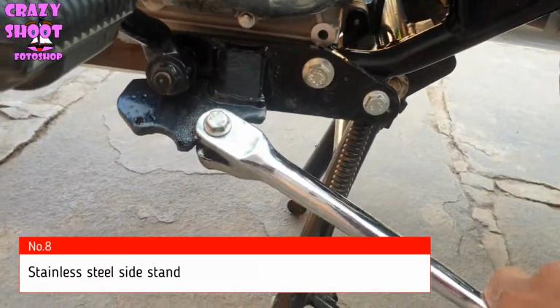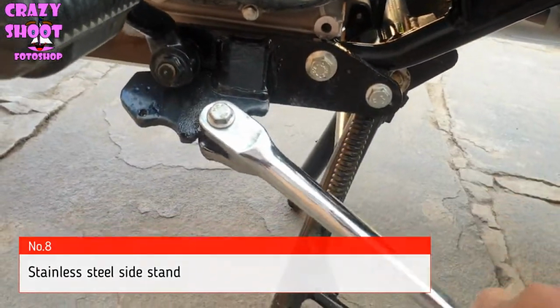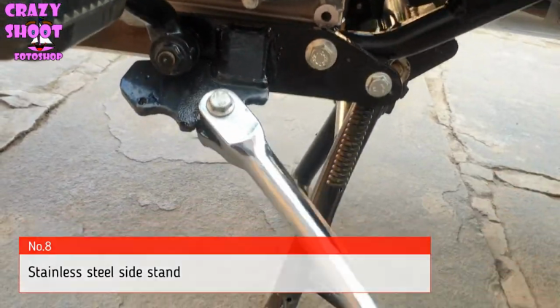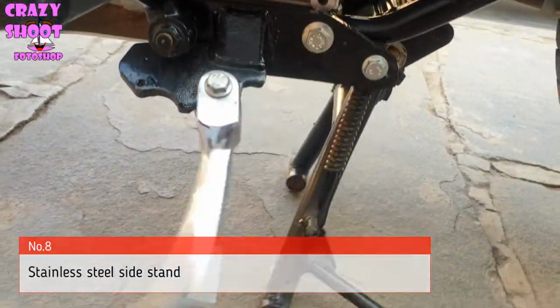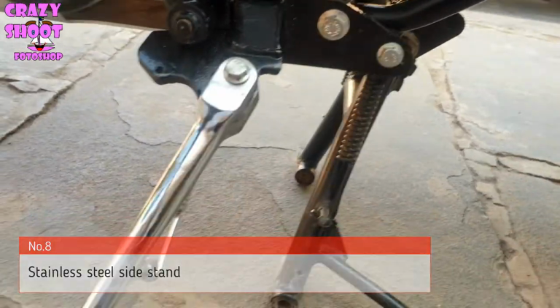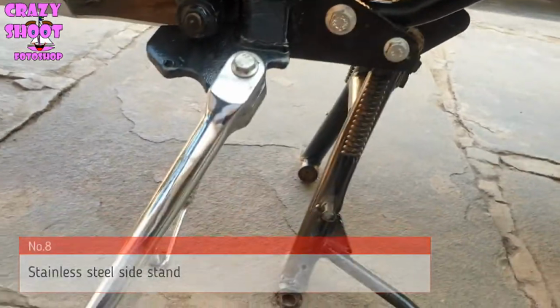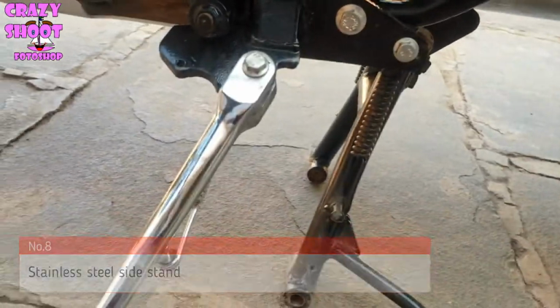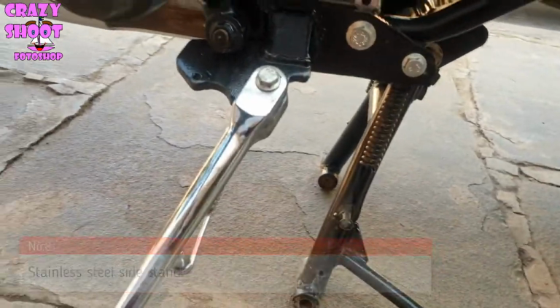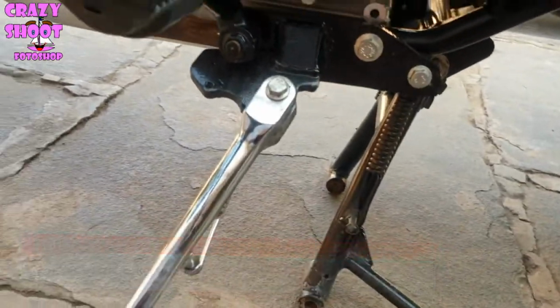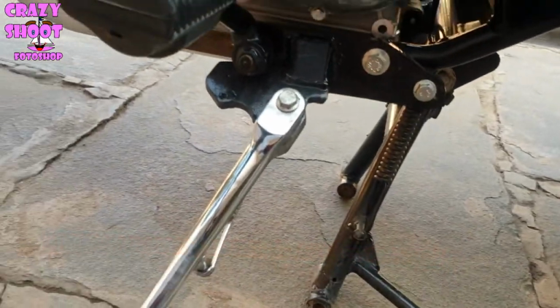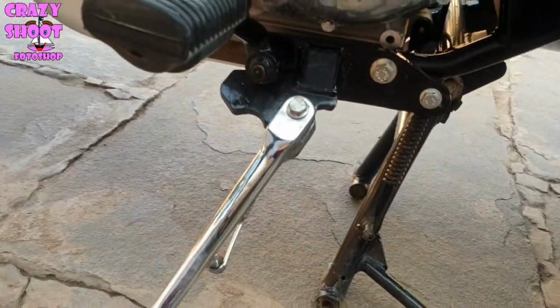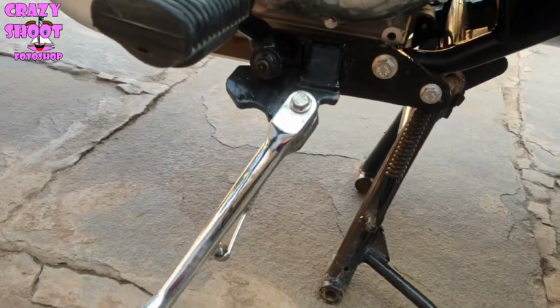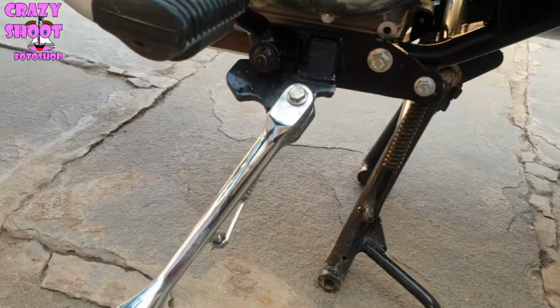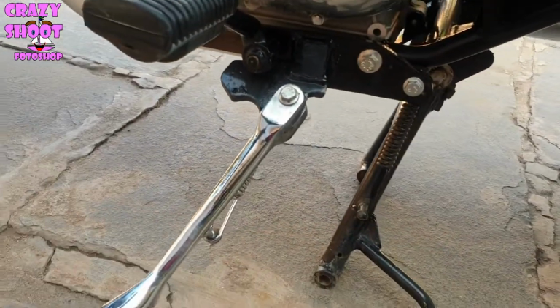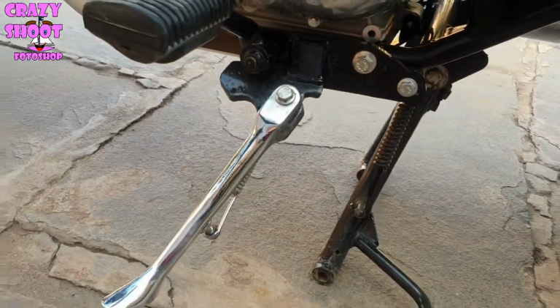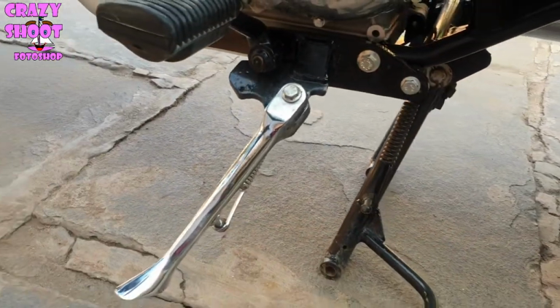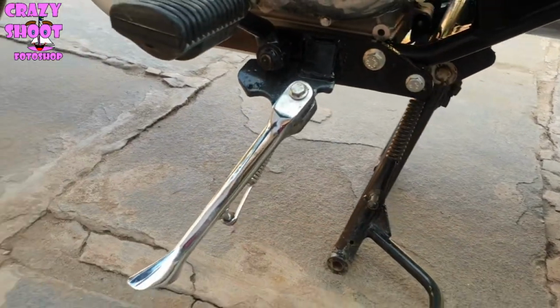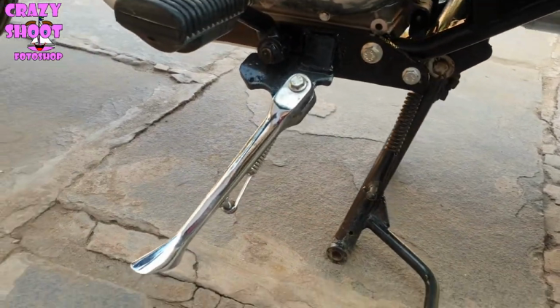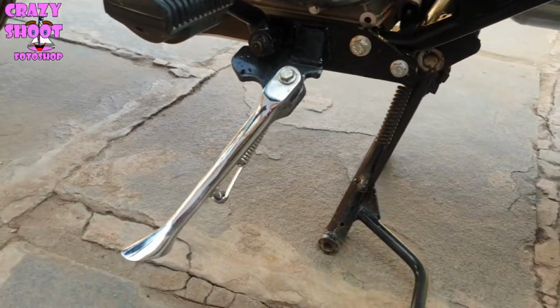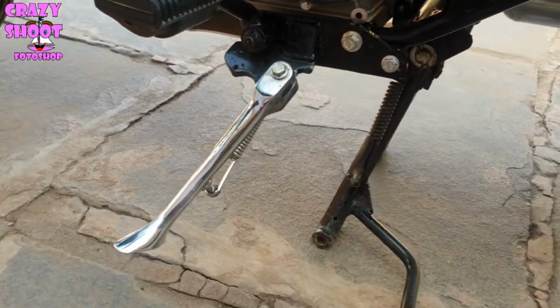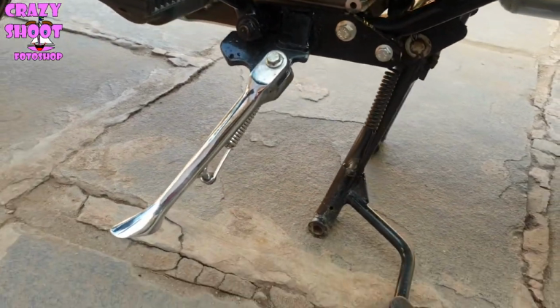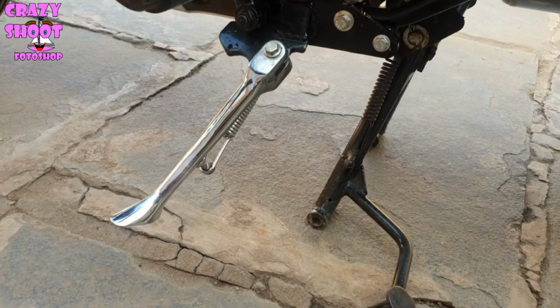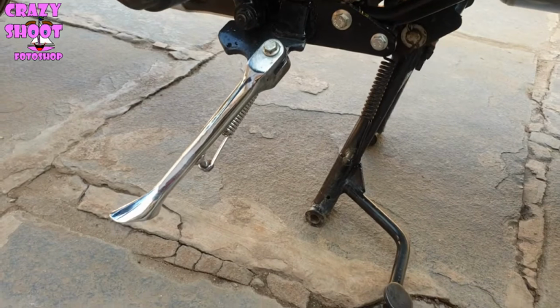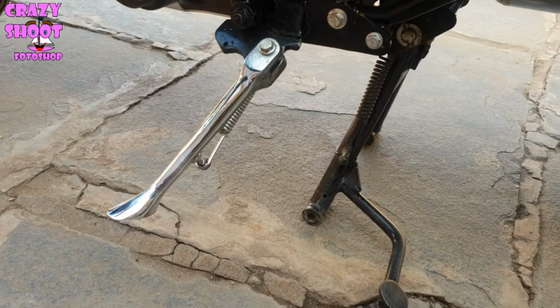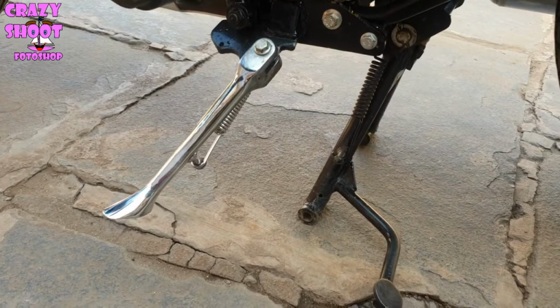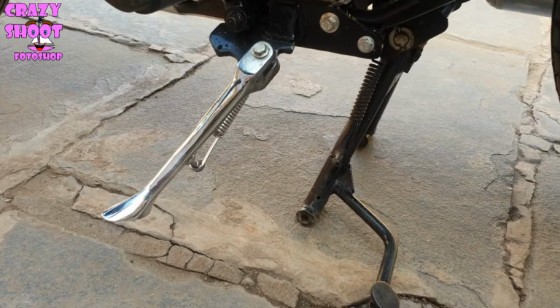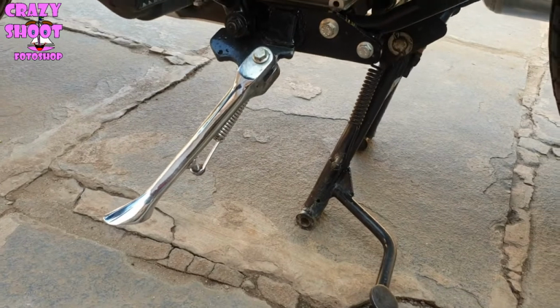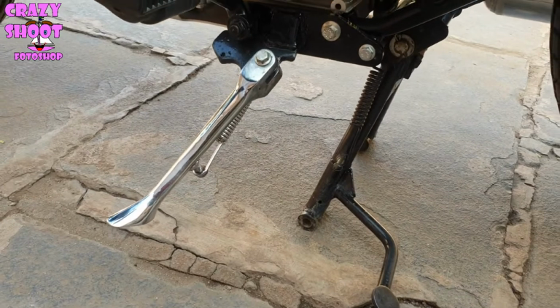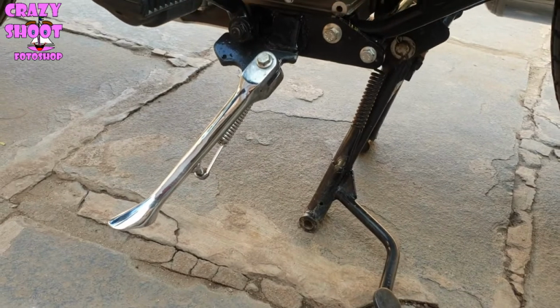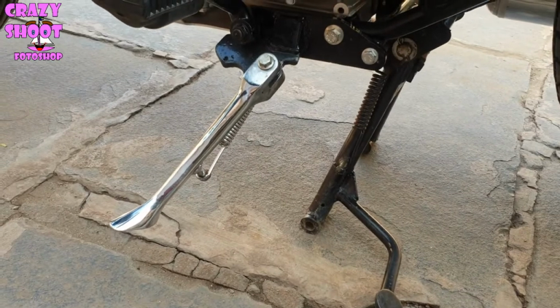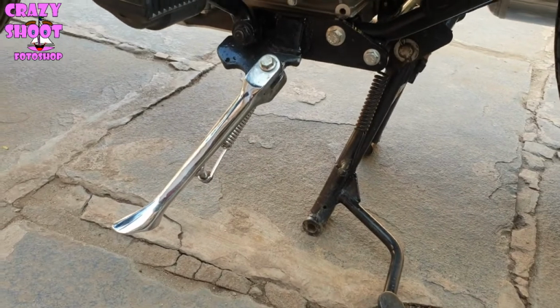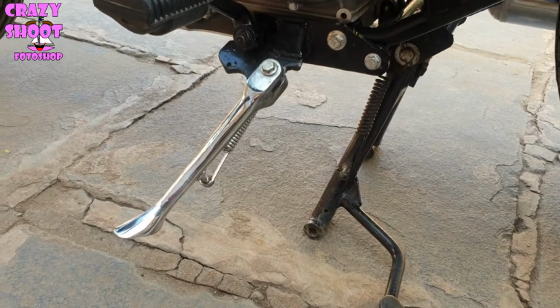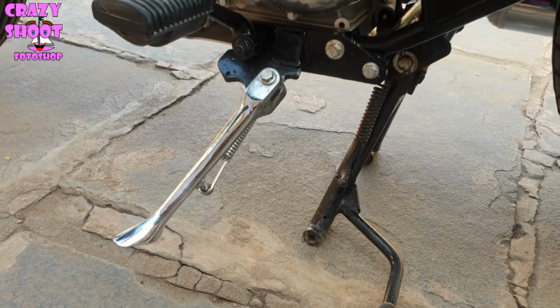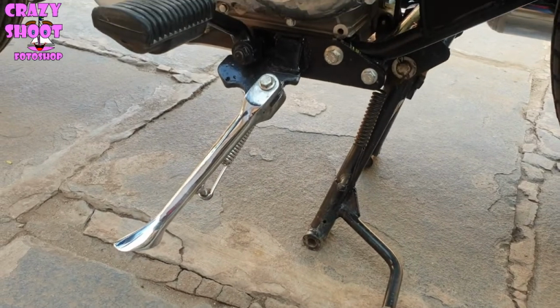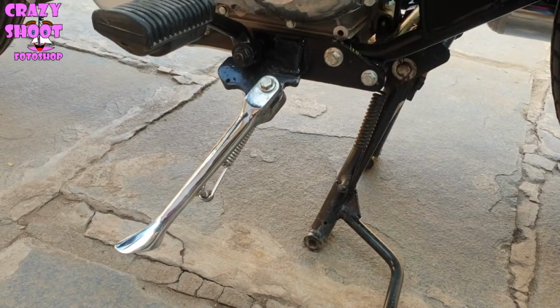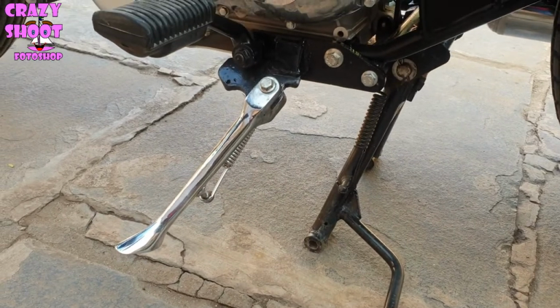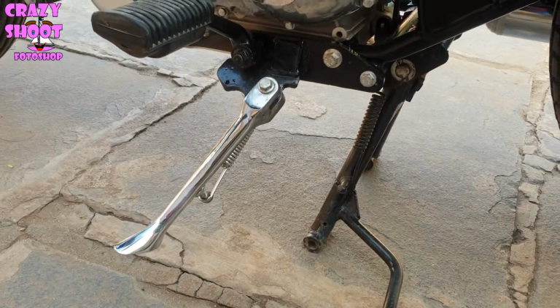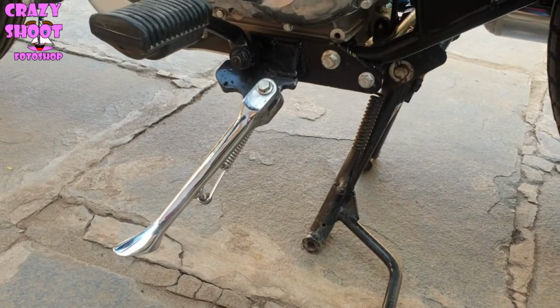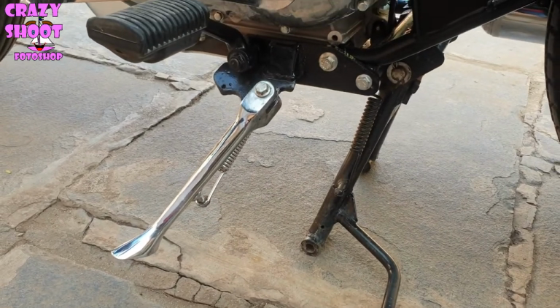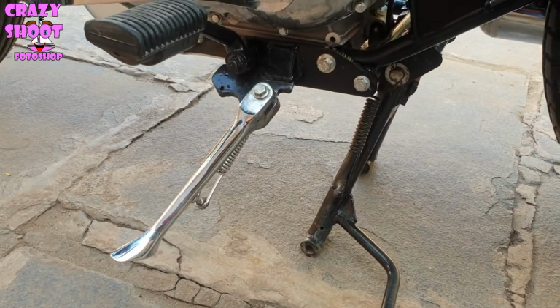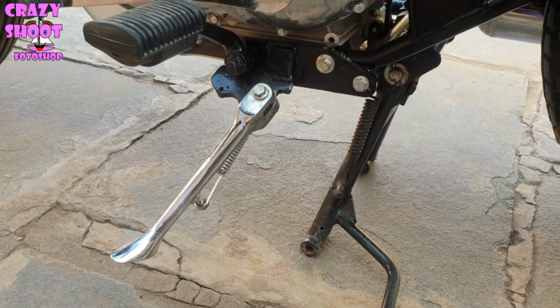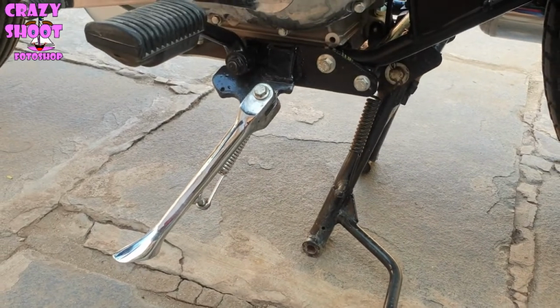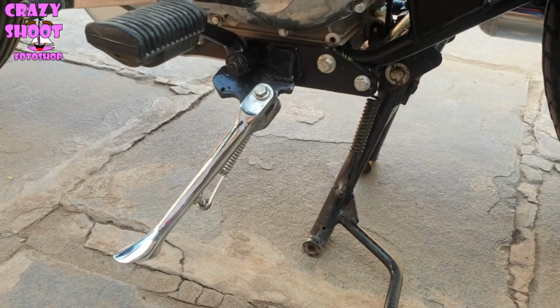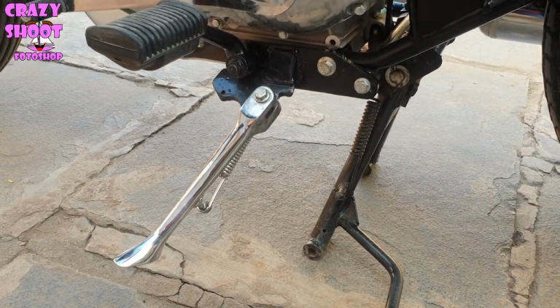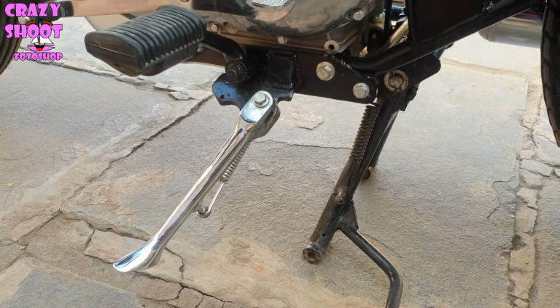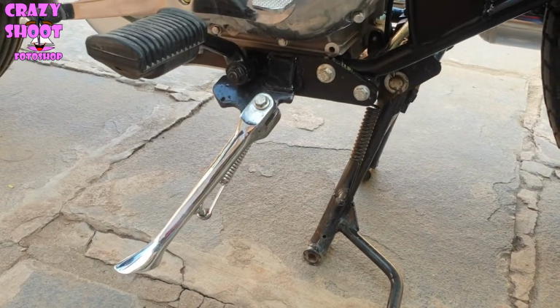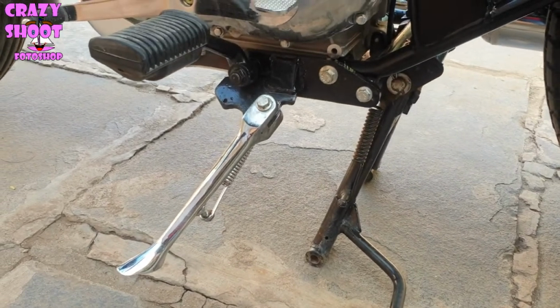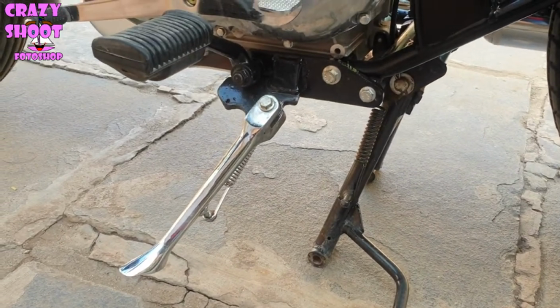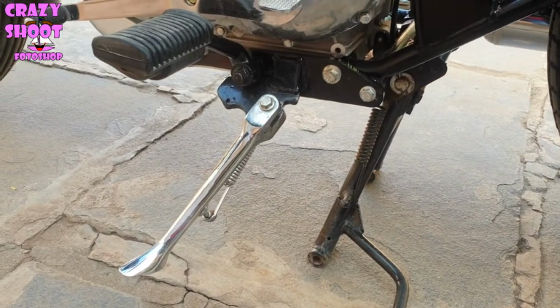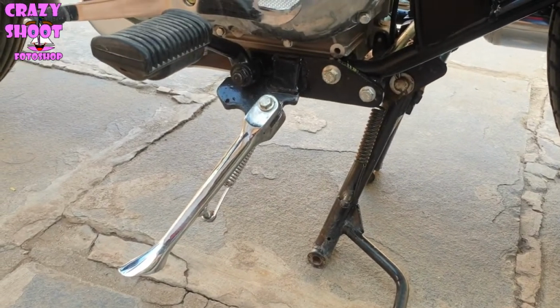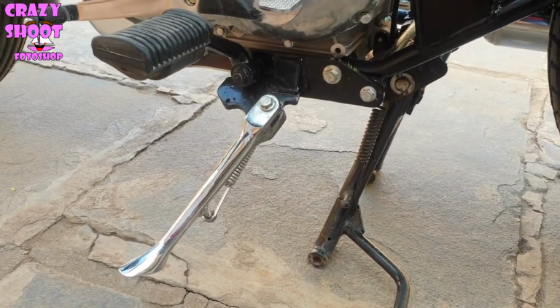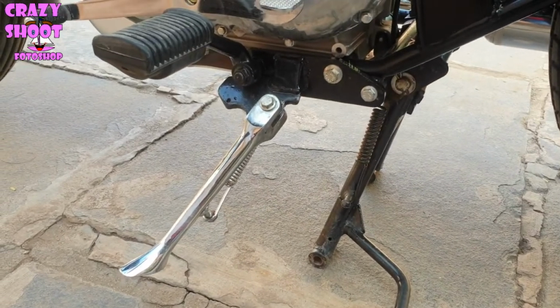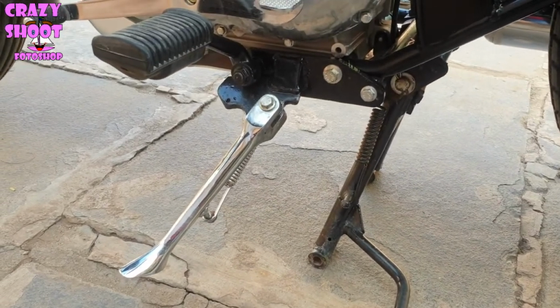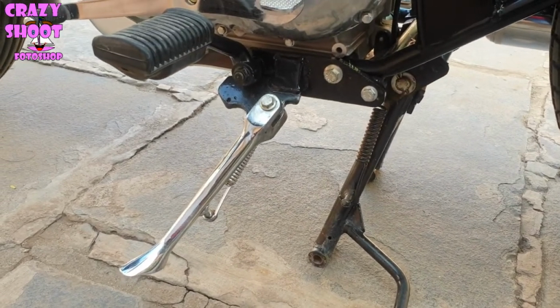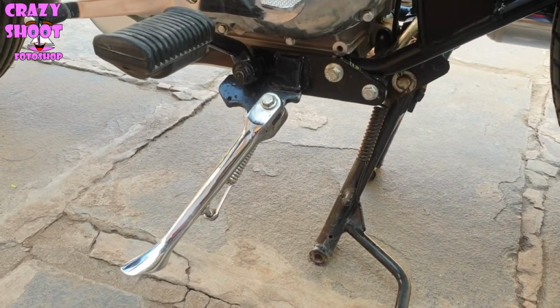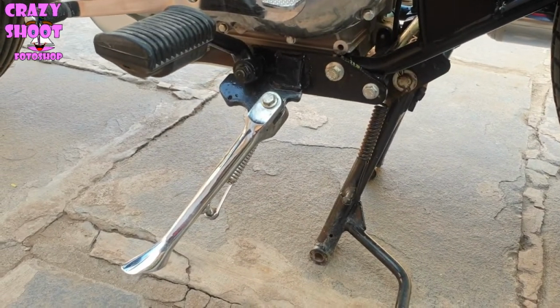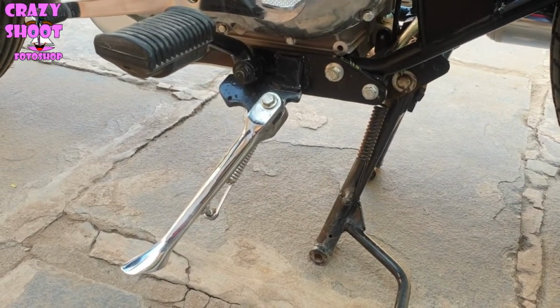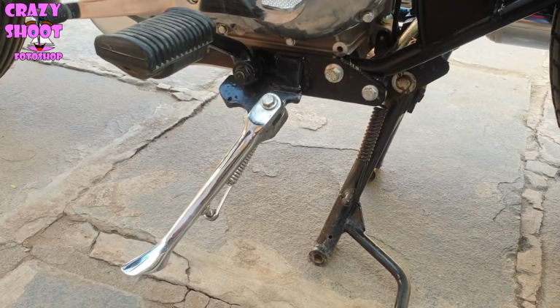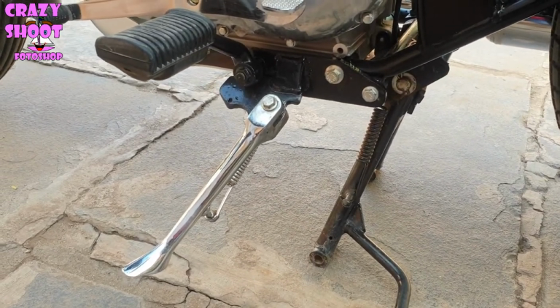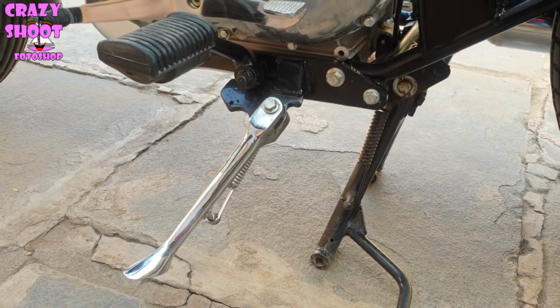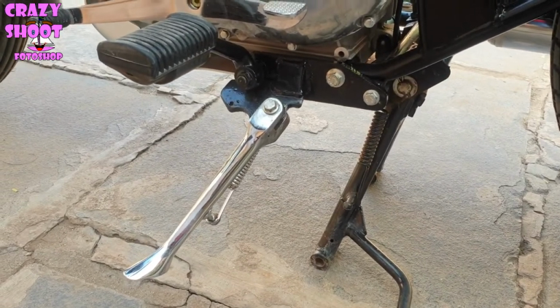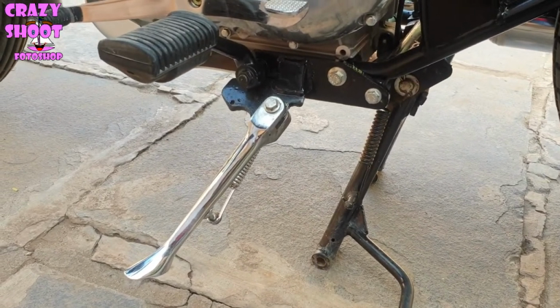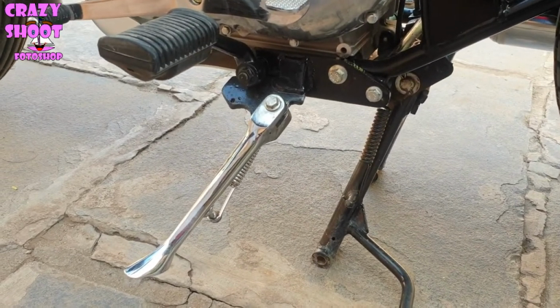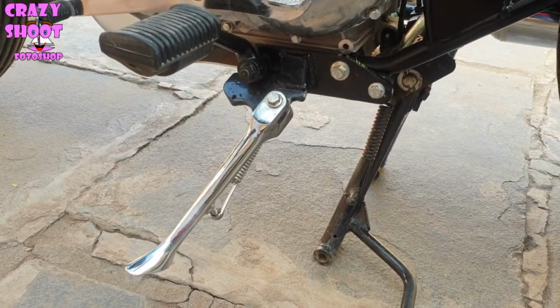Number eight: Stainless steel side stand. If you feel your old black stand is not doing well, you can choose this strong stainless steel side stand for better looks and protection.